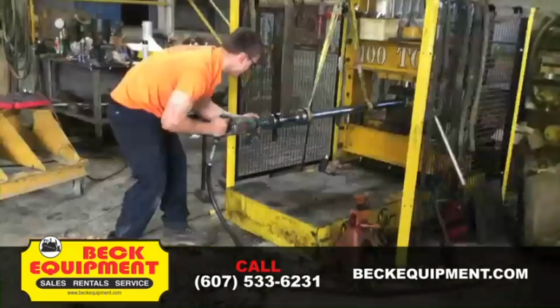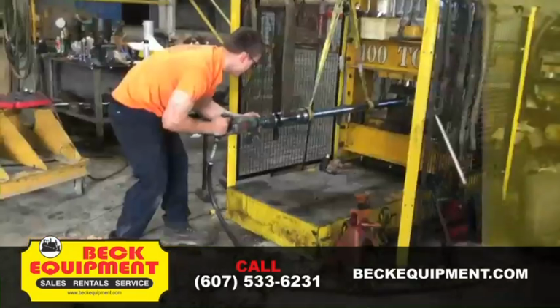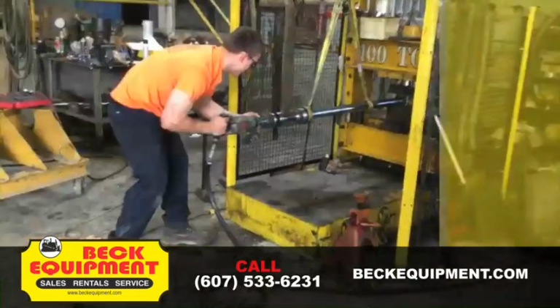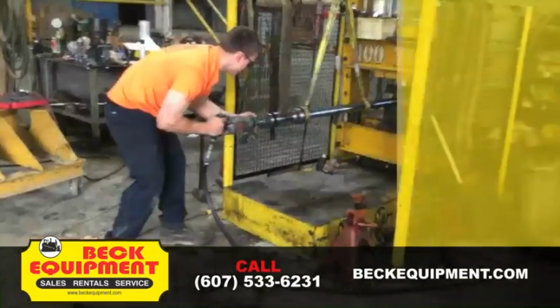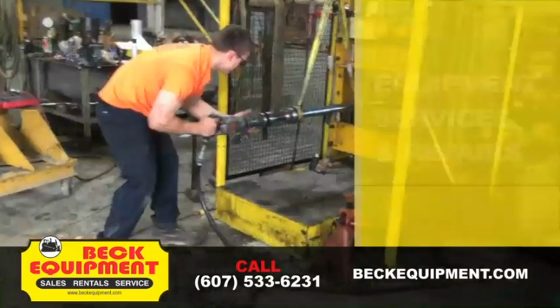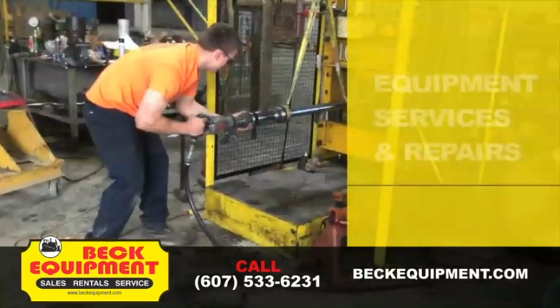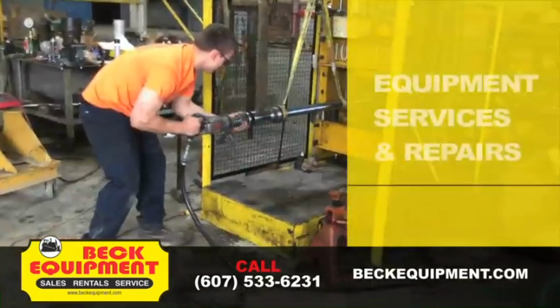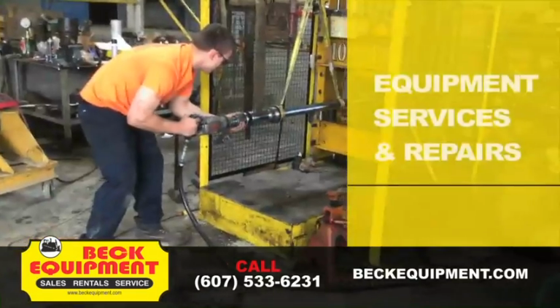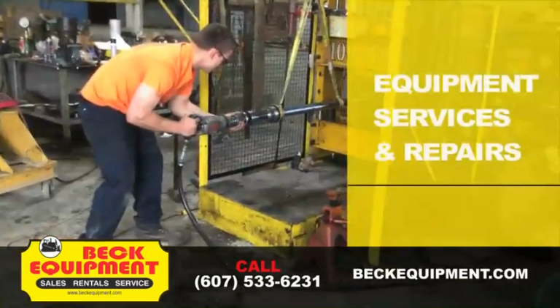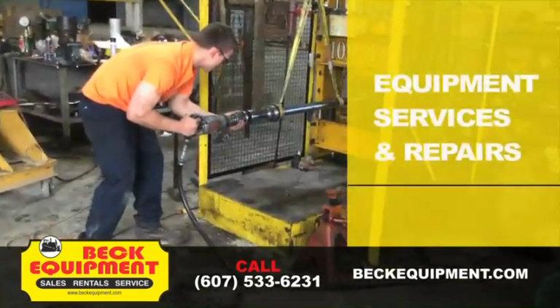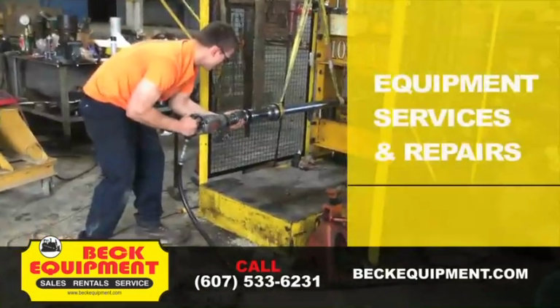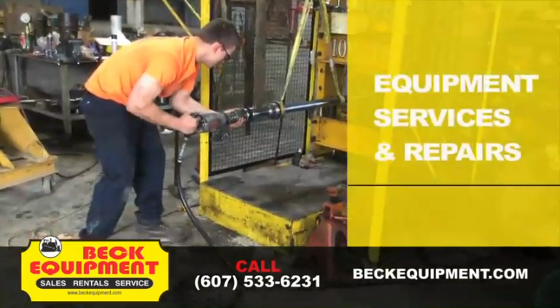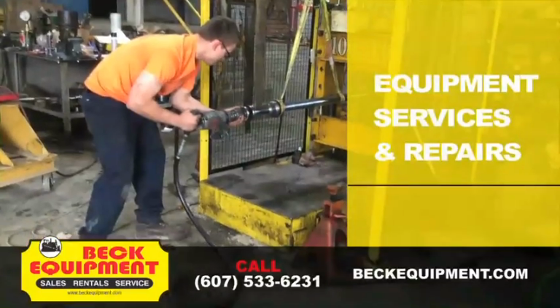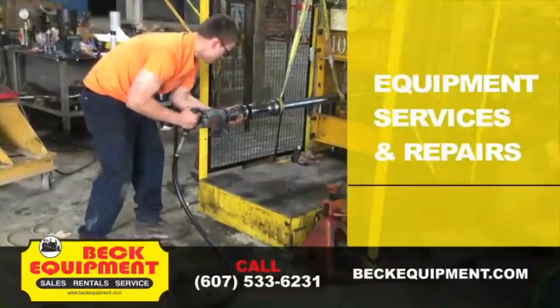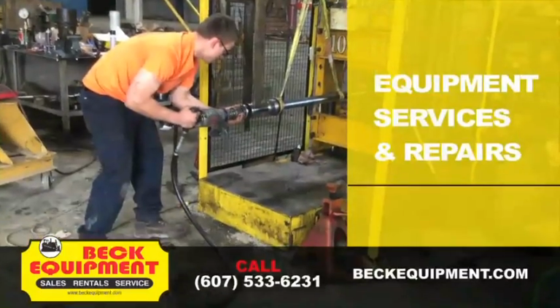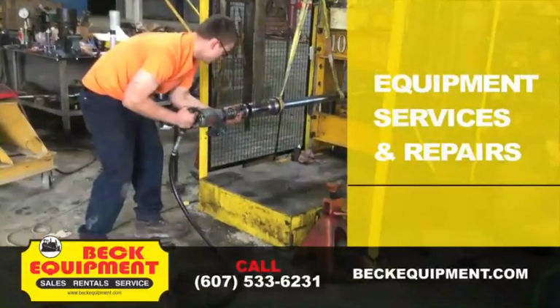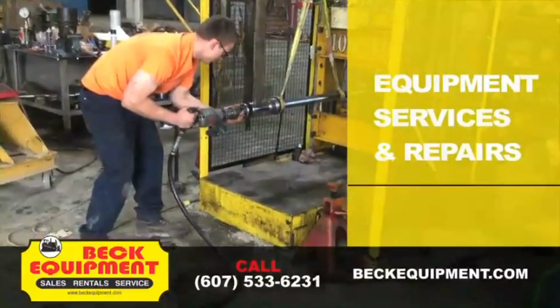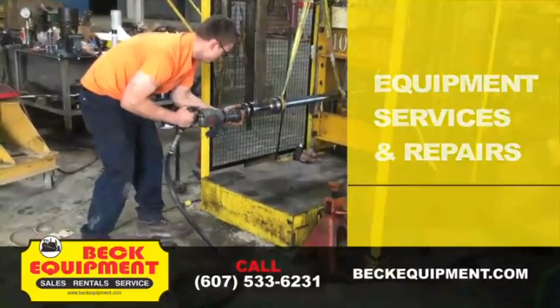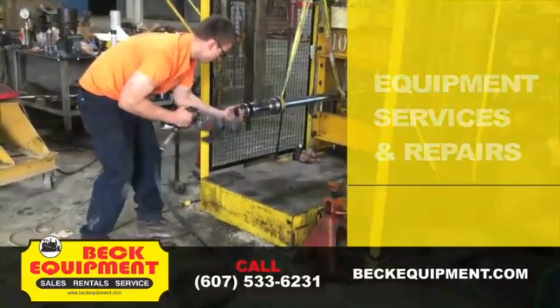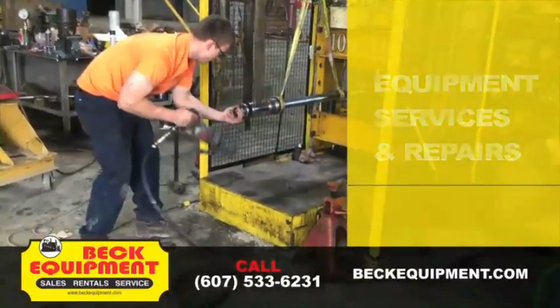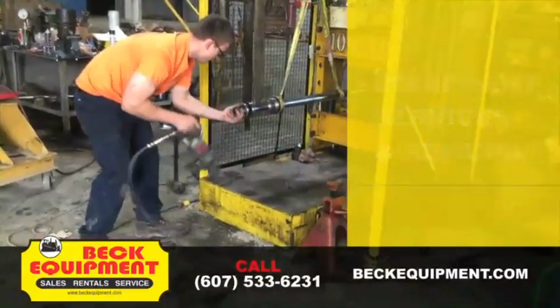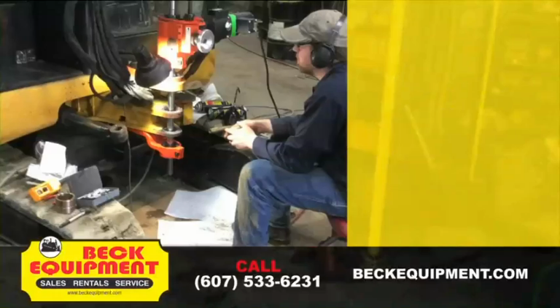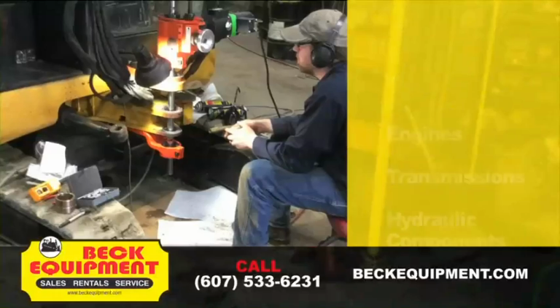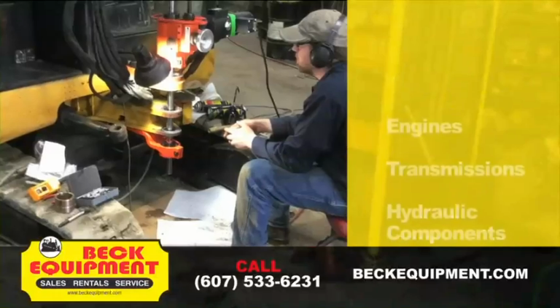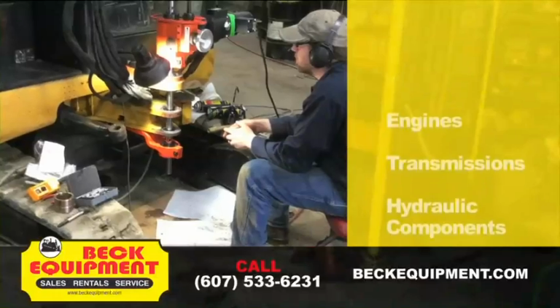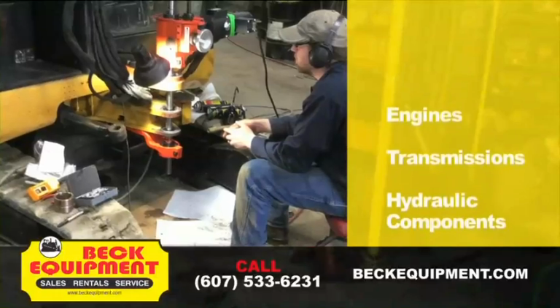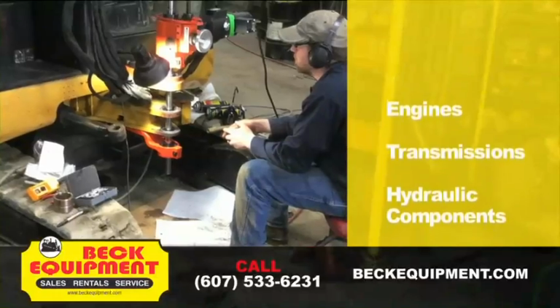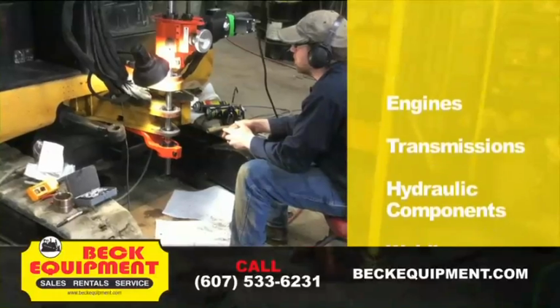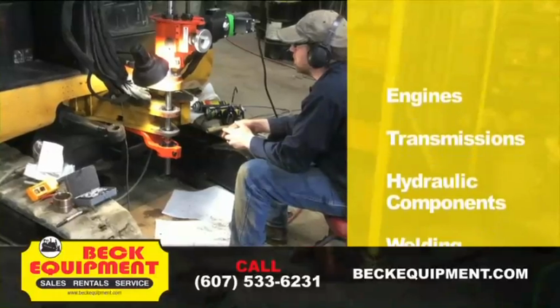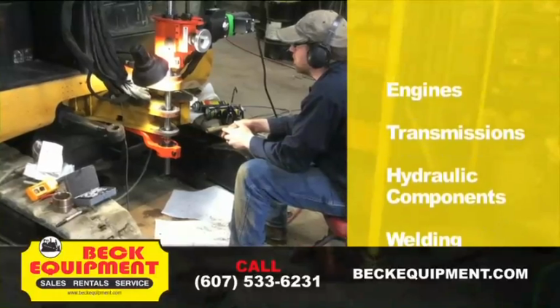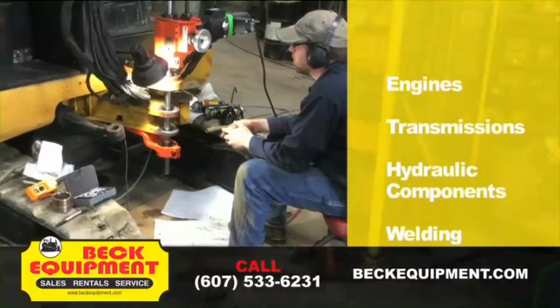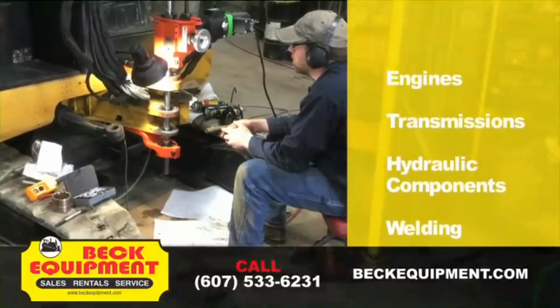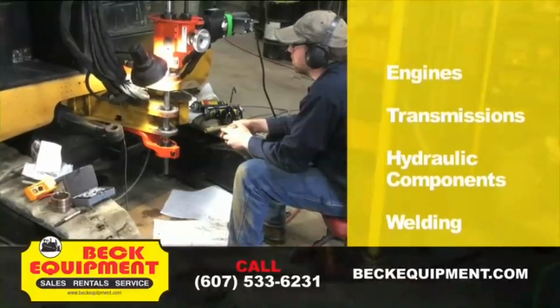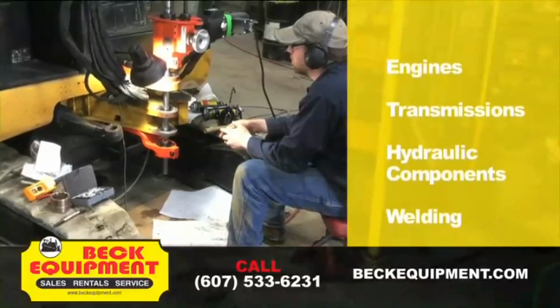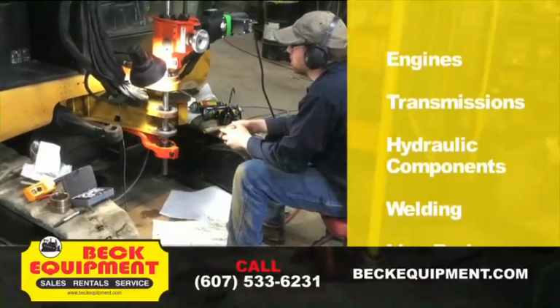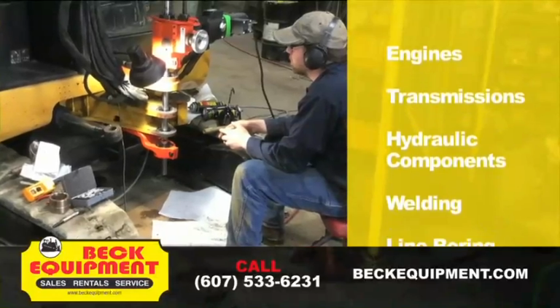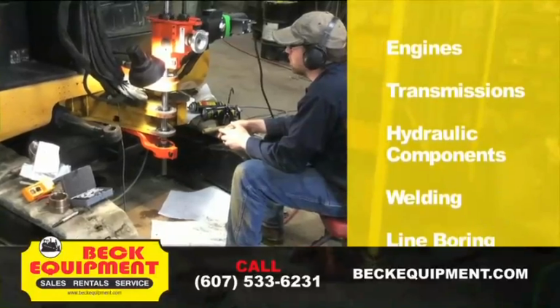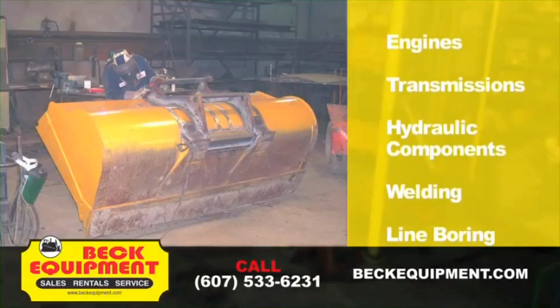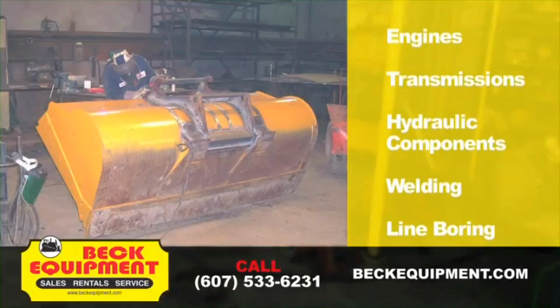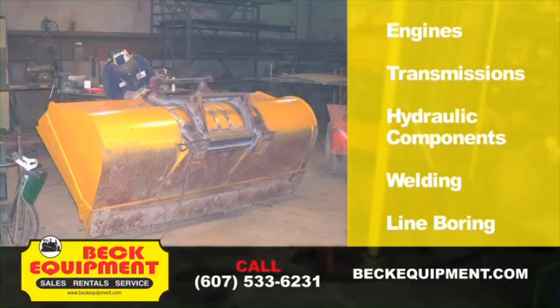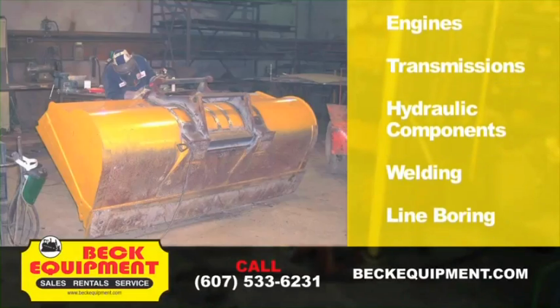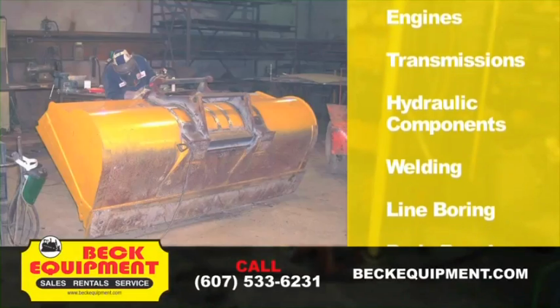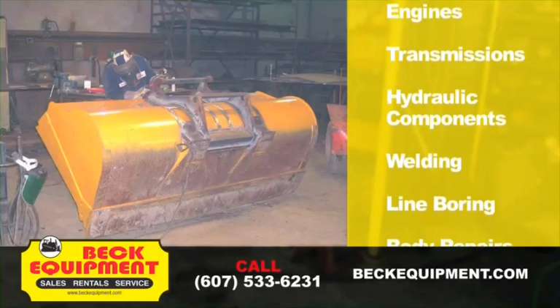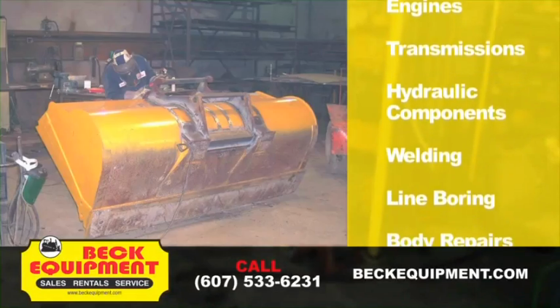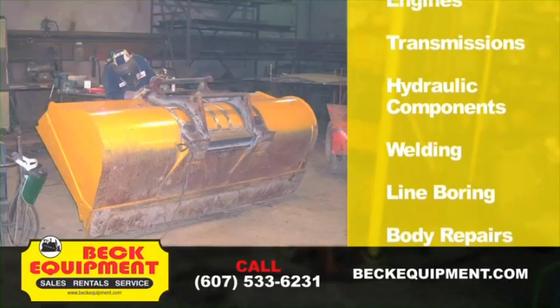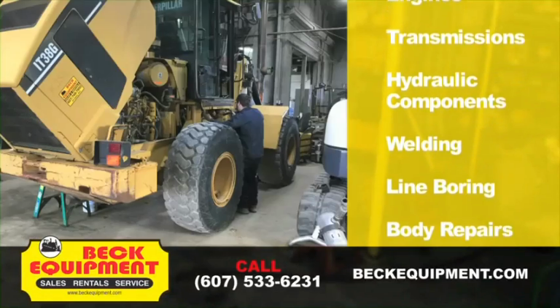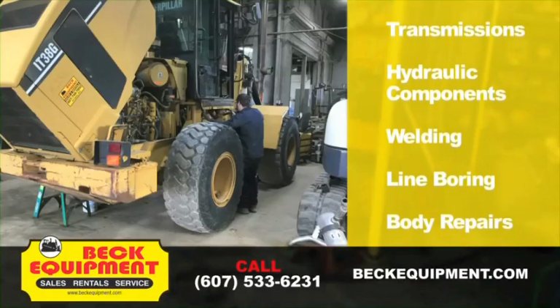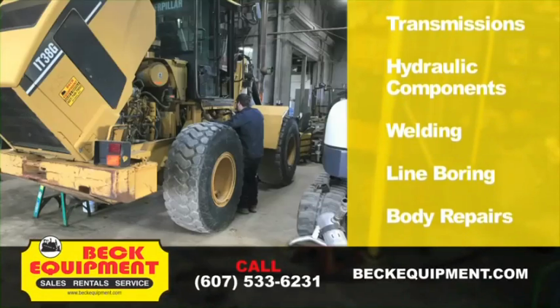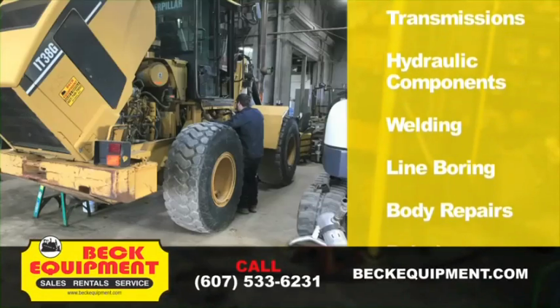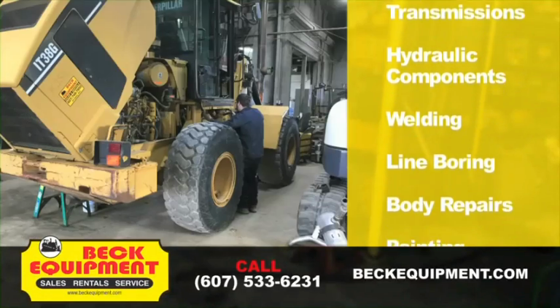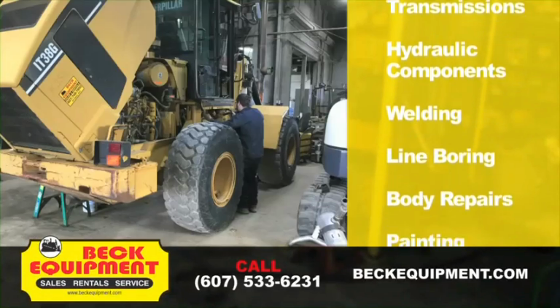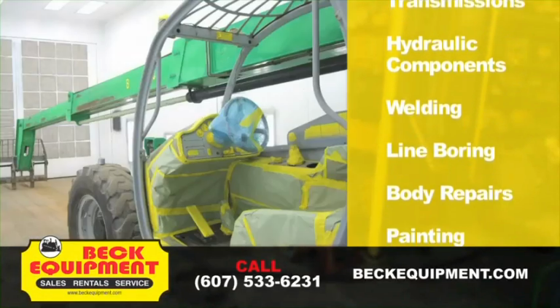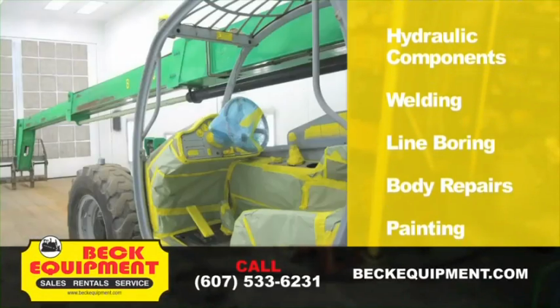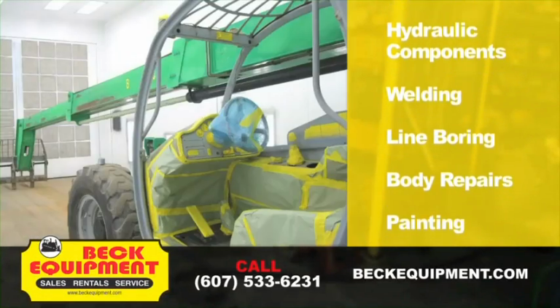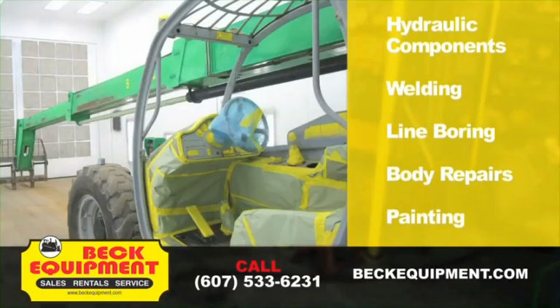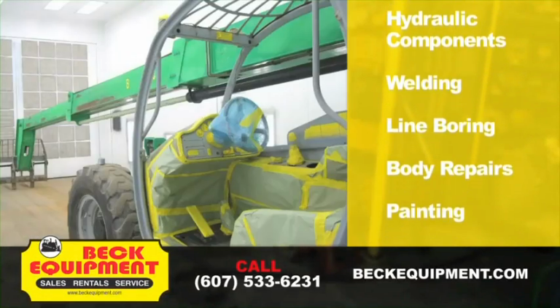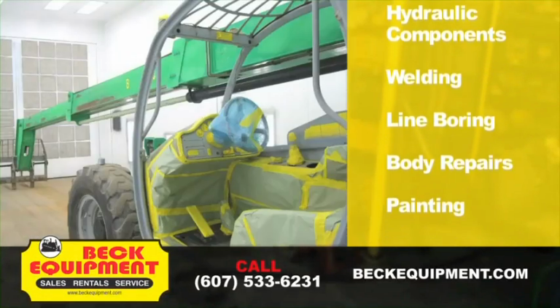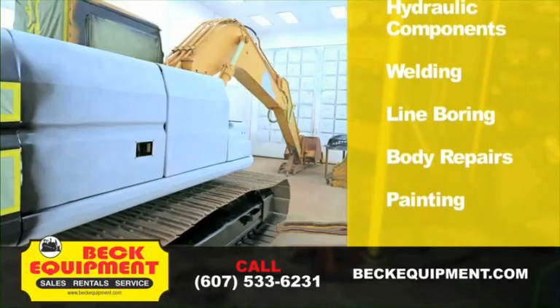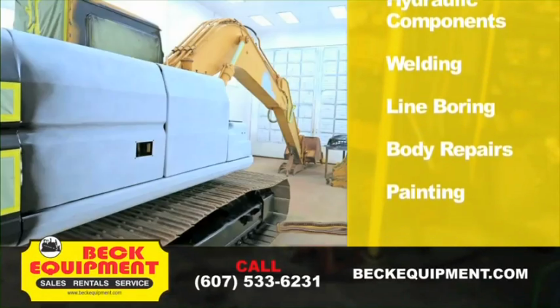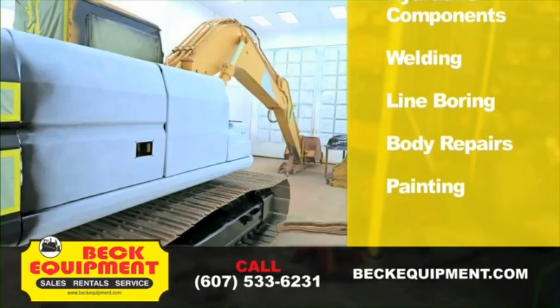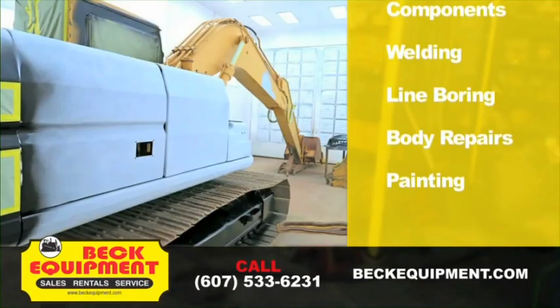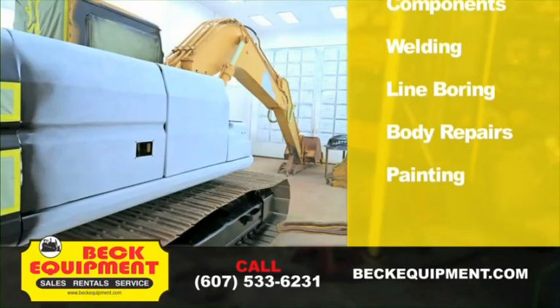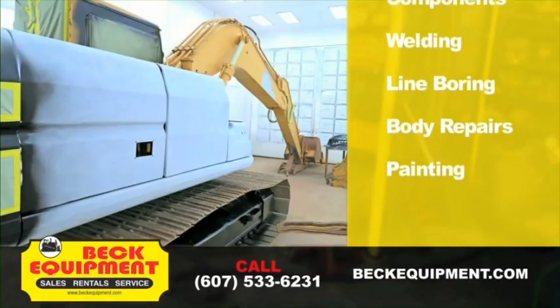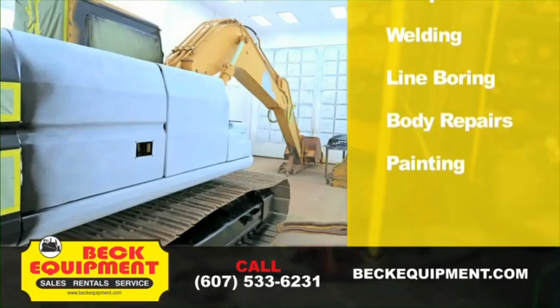Call Beck Equipment for all your repair needs, too. Engines, transmissions, hydraulic components, welding, line boring, body repairs, and painting.